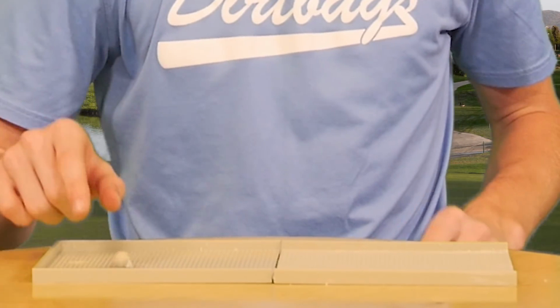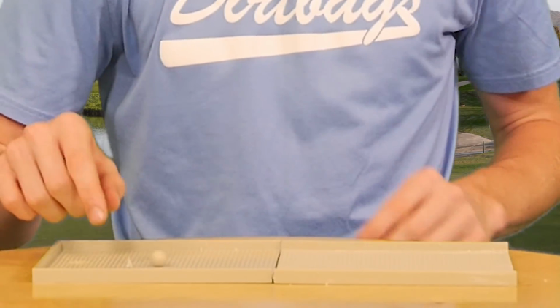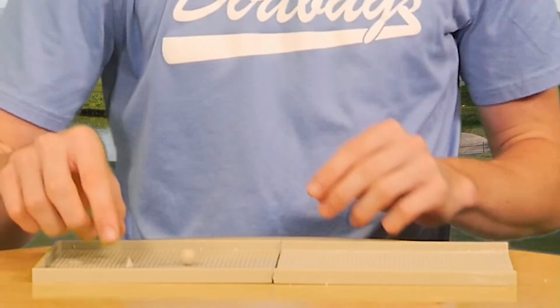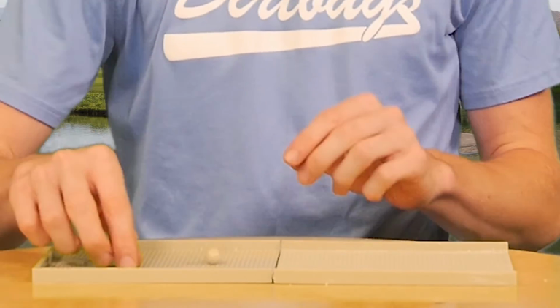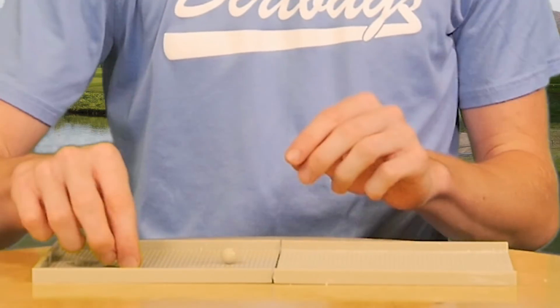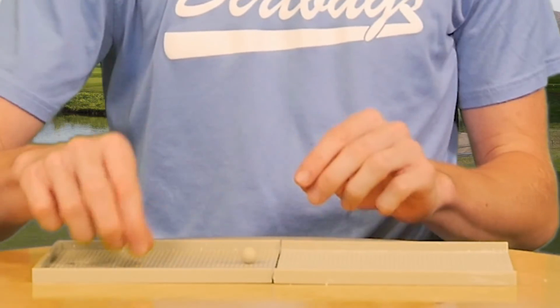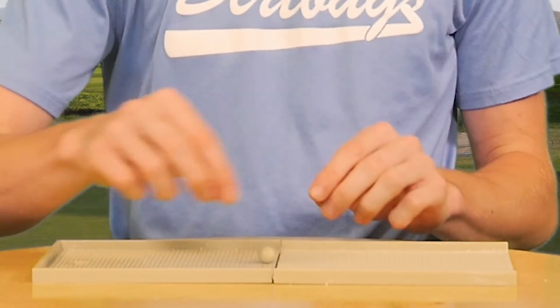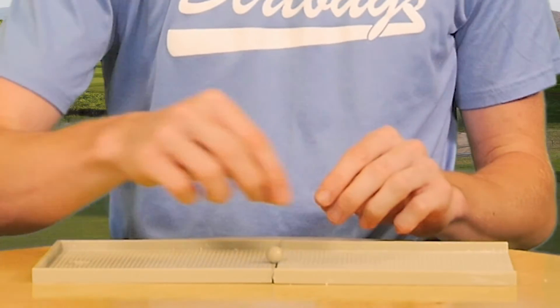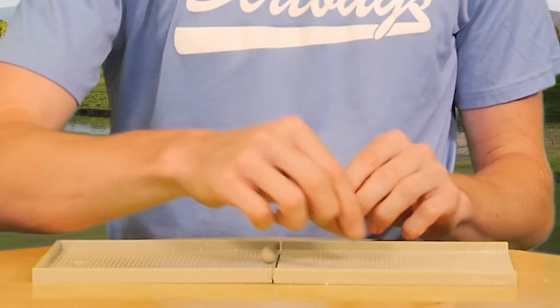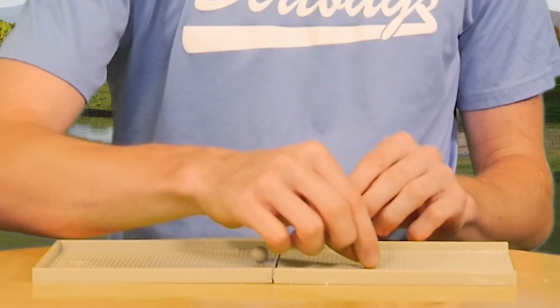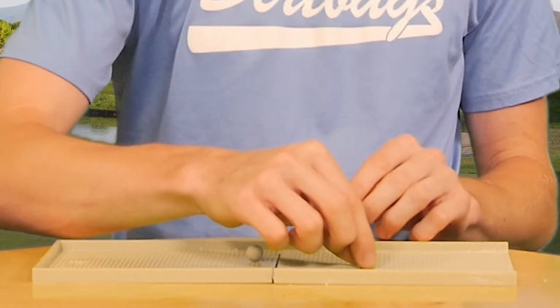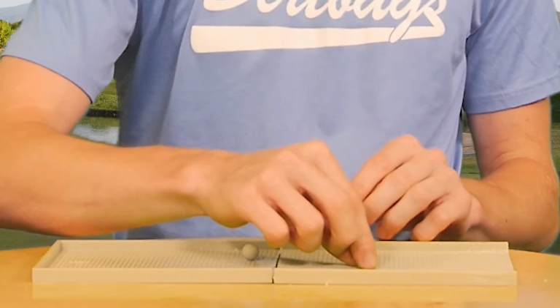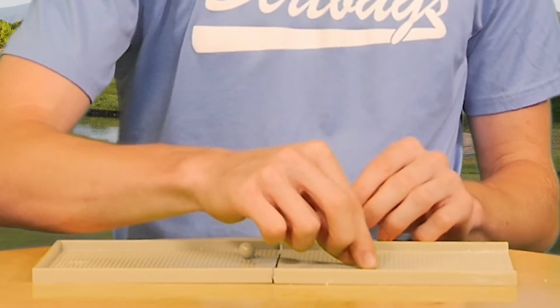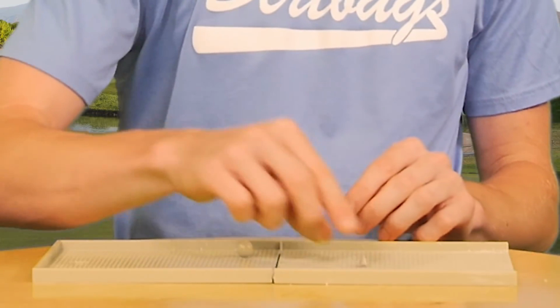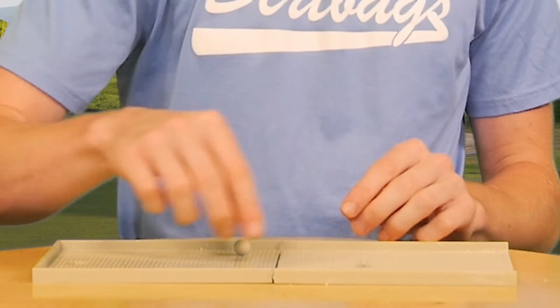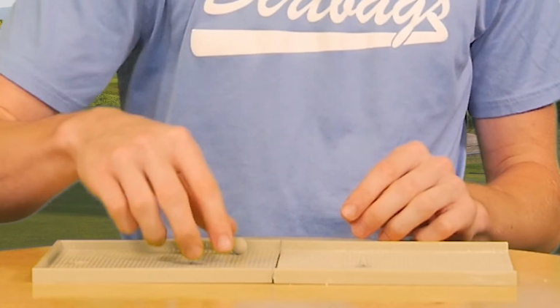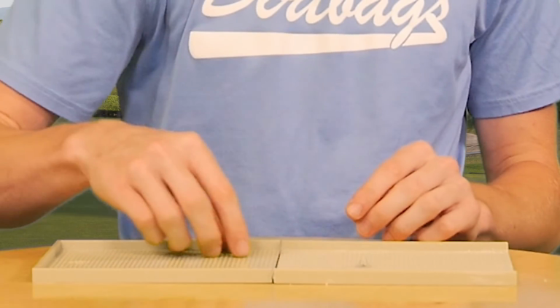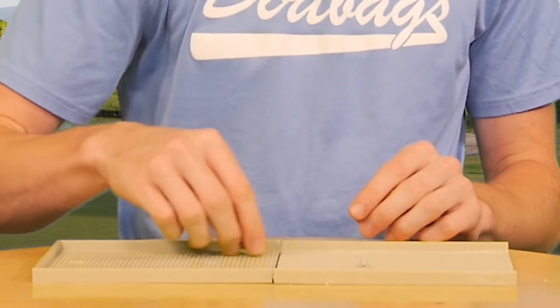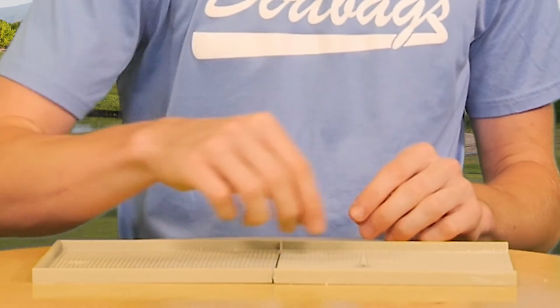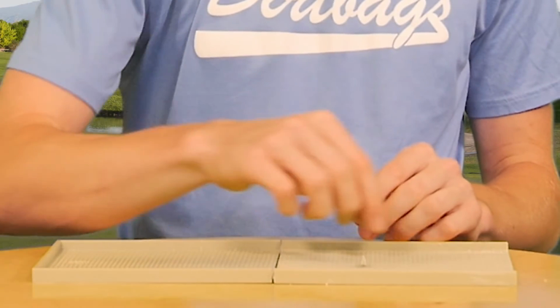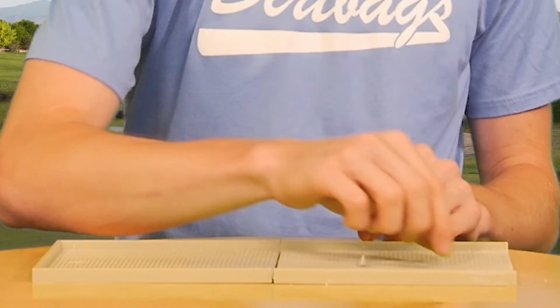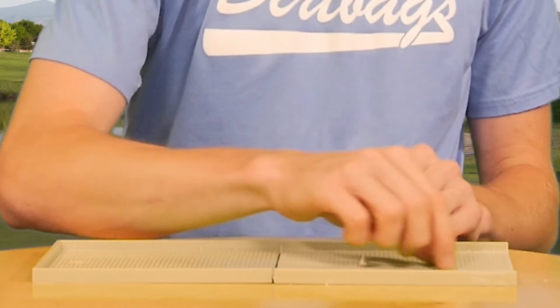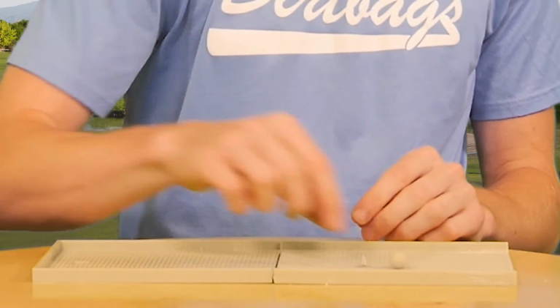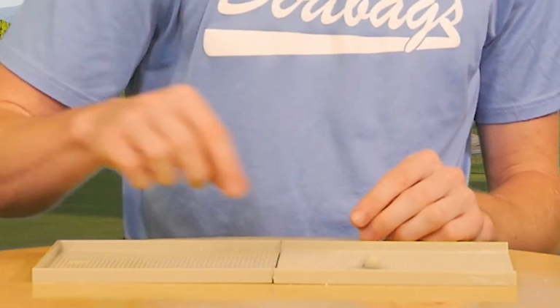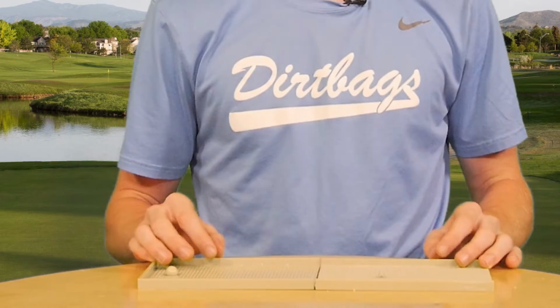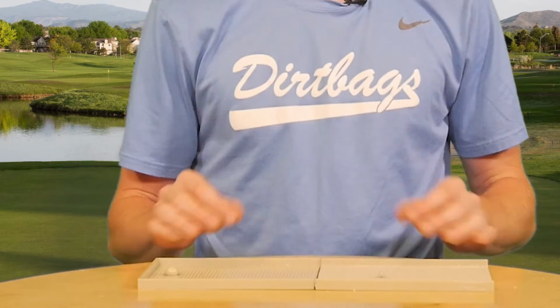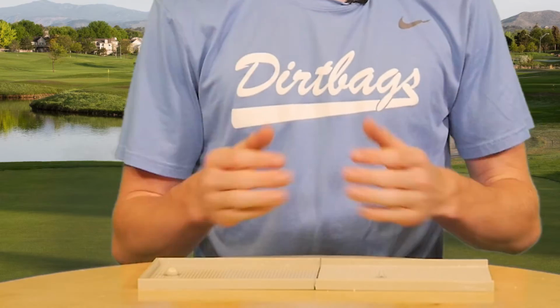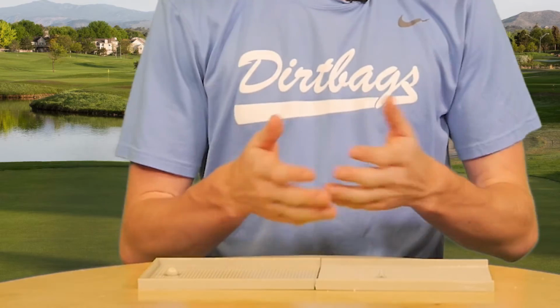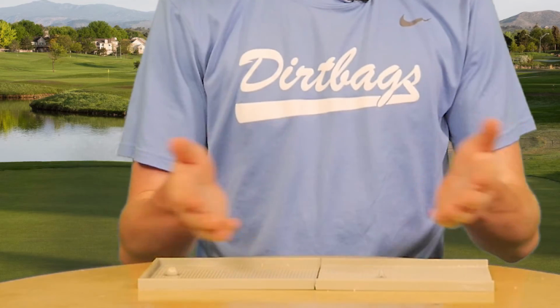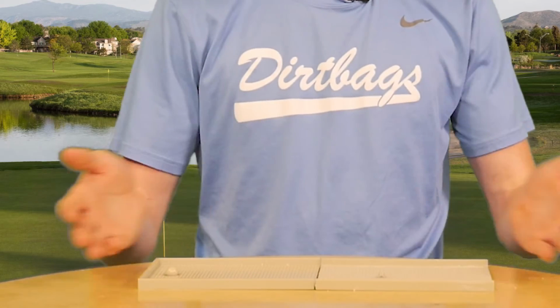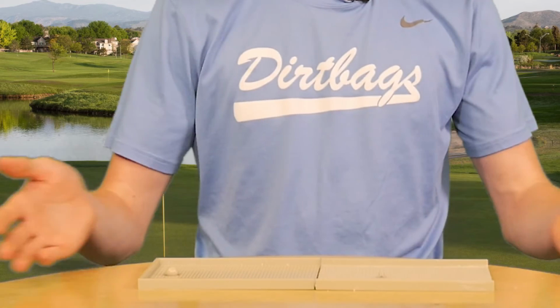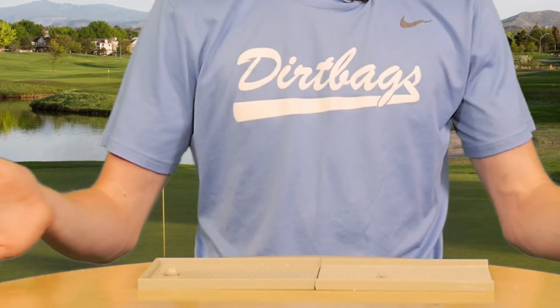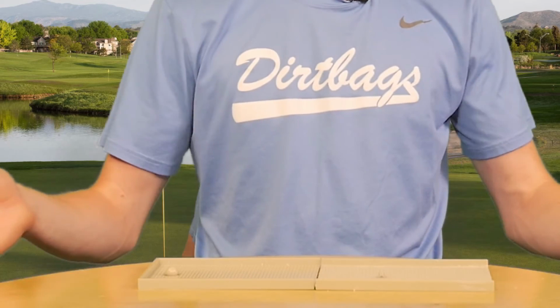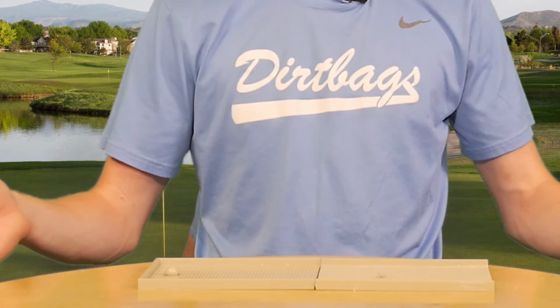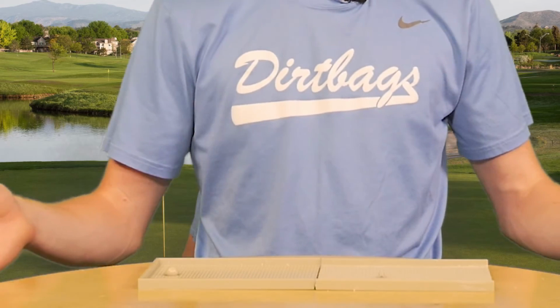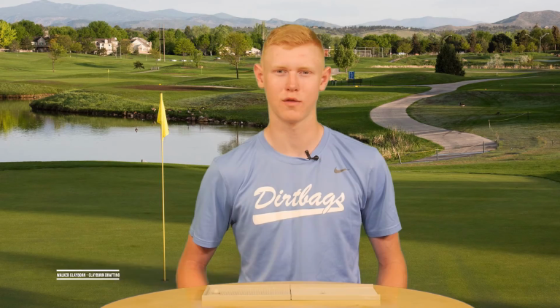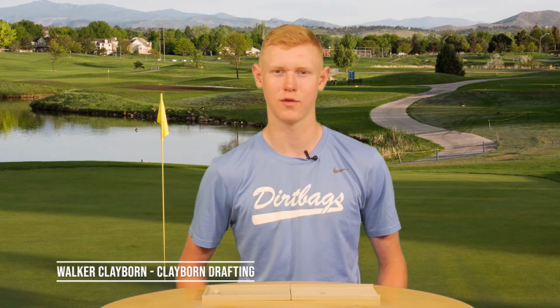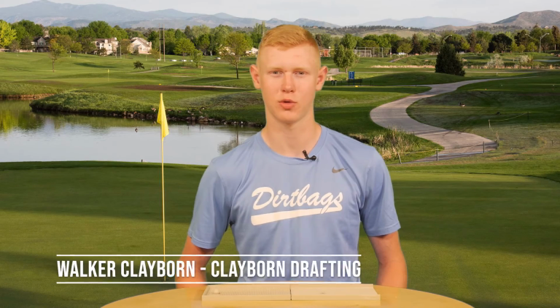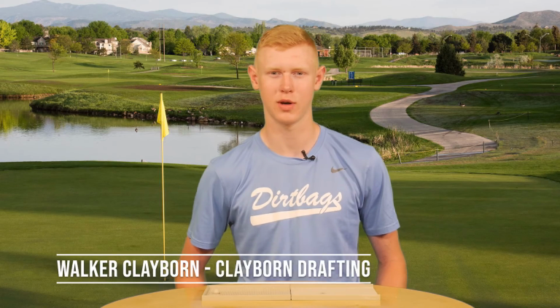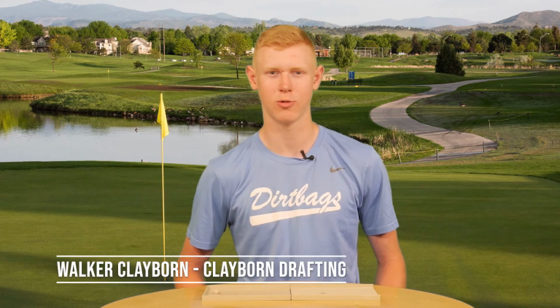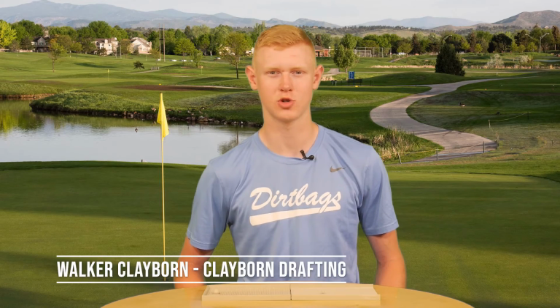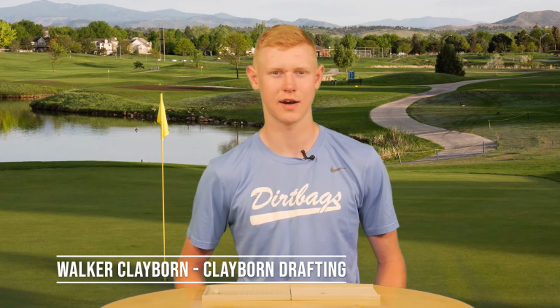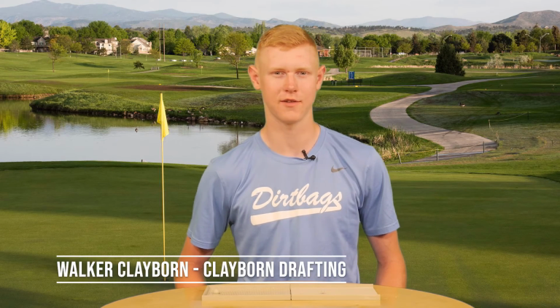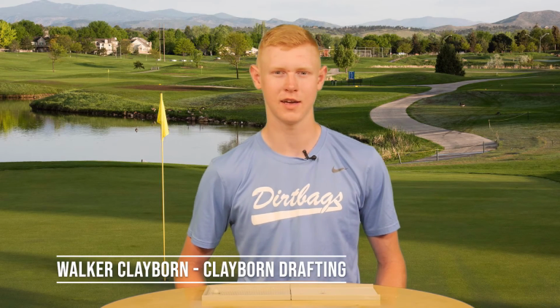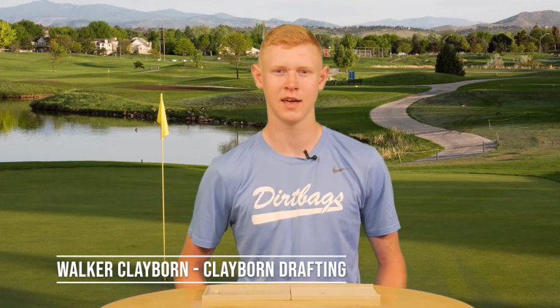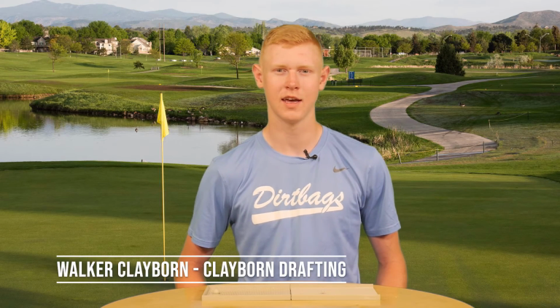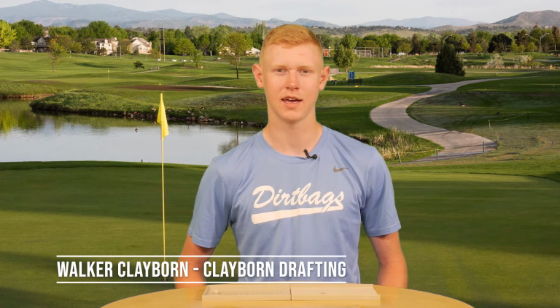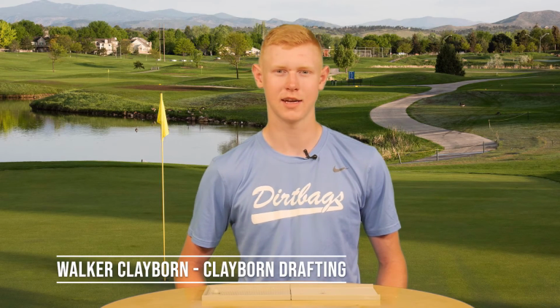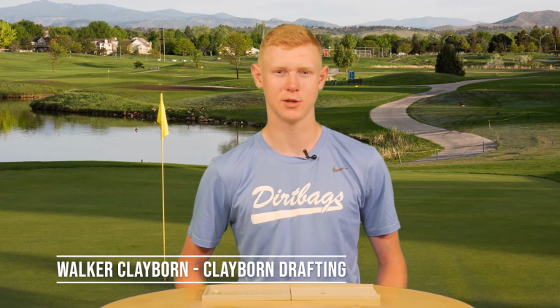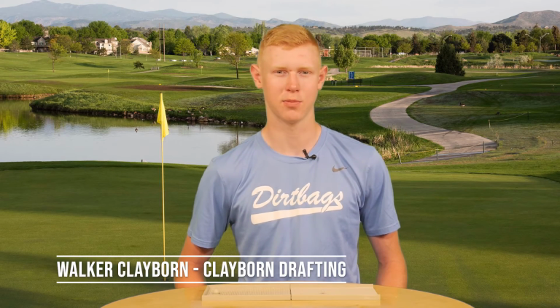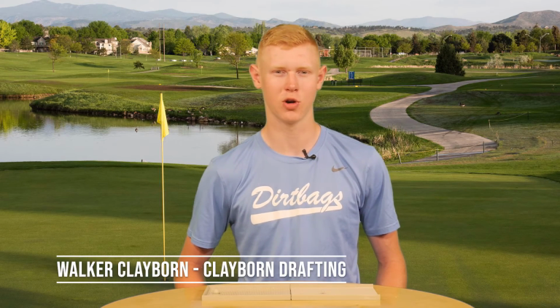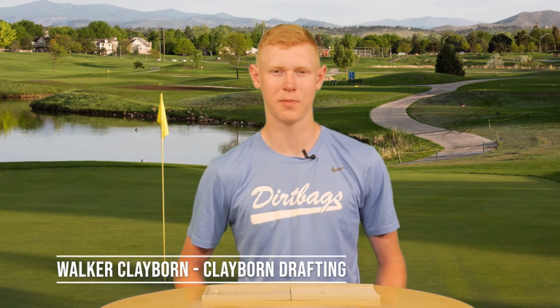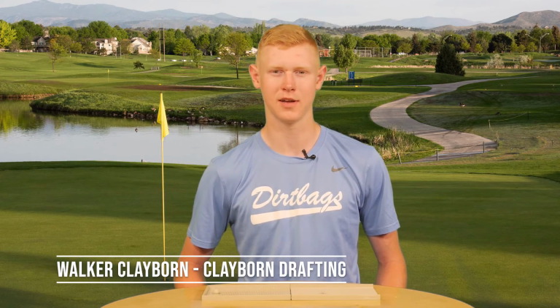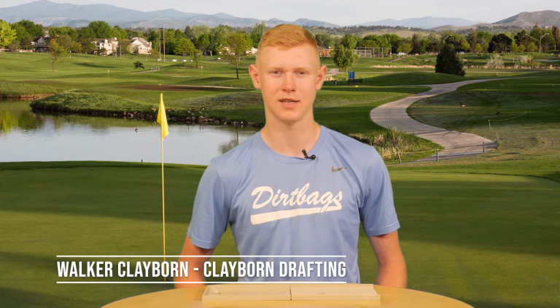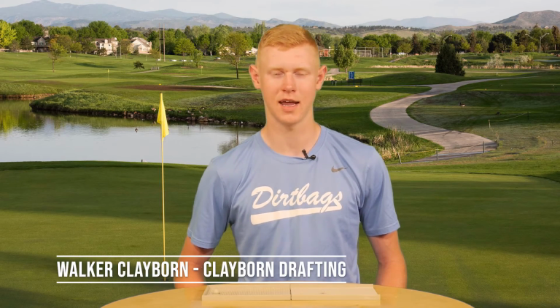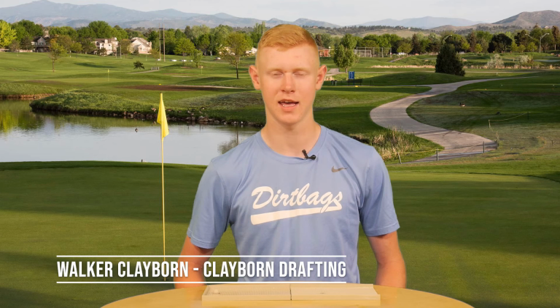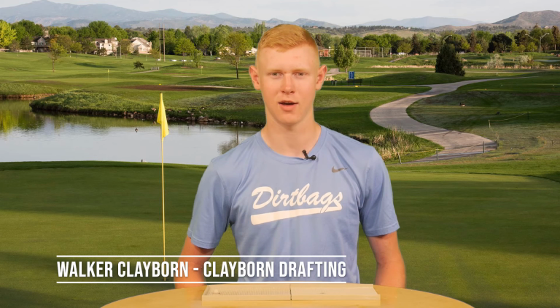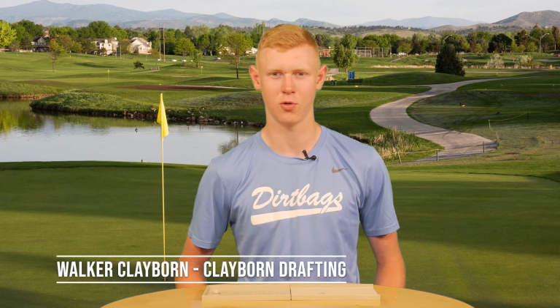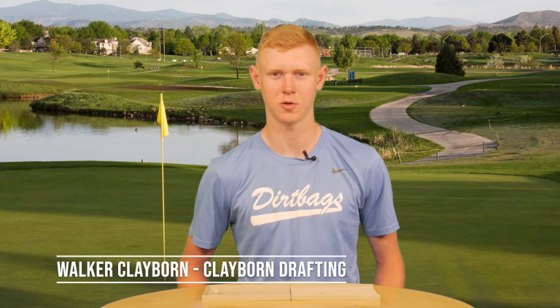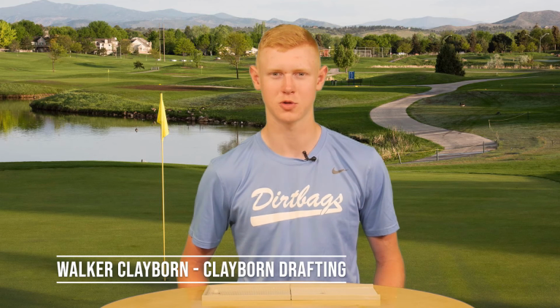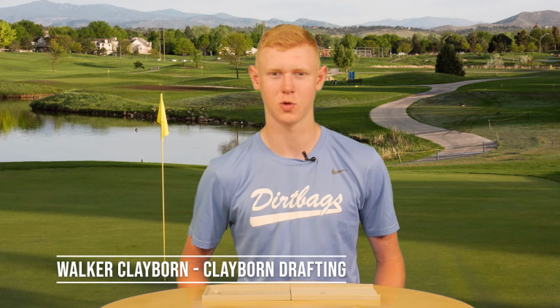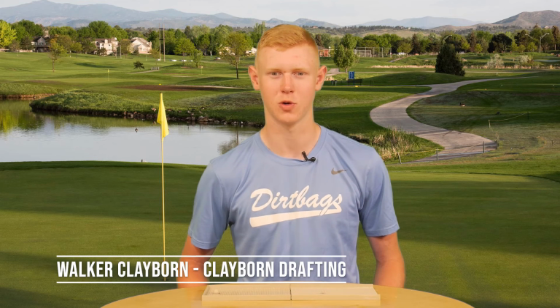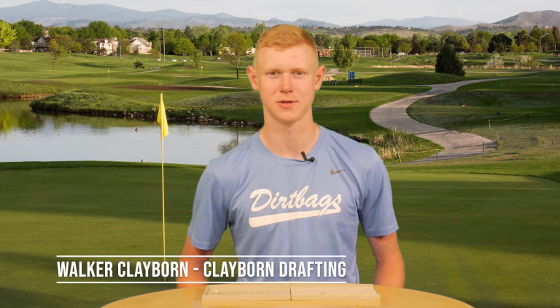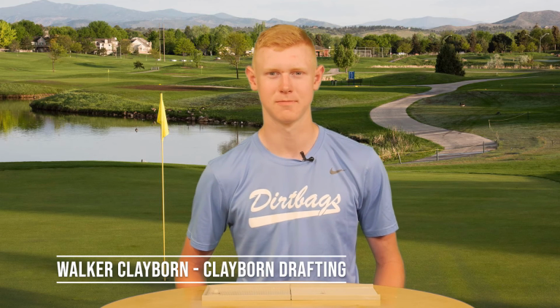With the Port-A-Putt, you don't have to get stuck and be bored. I am Walker Claiborne from Claiborne Drafting. Get your Port-A-Putt today at local stores.